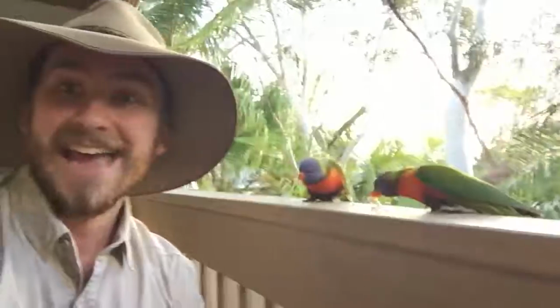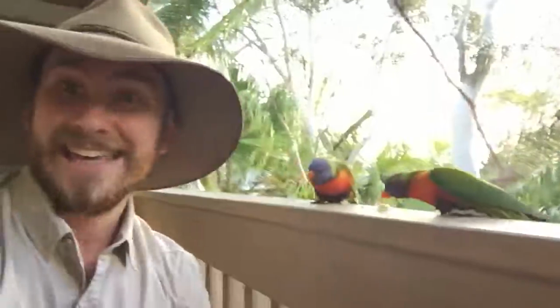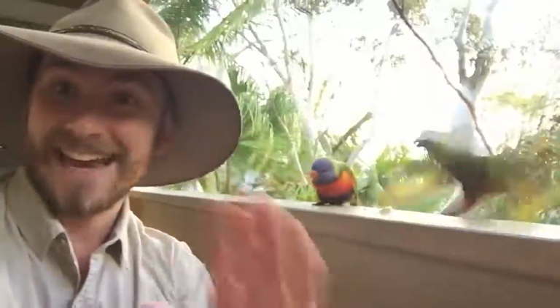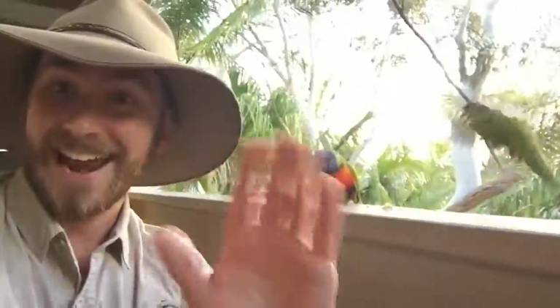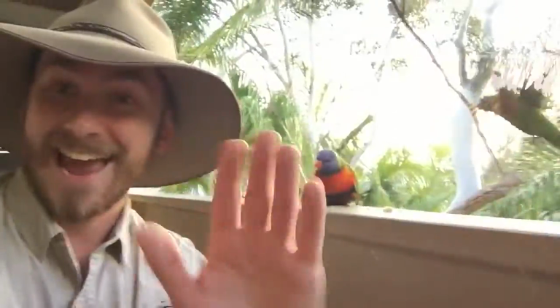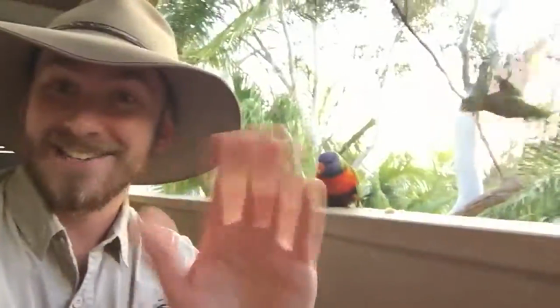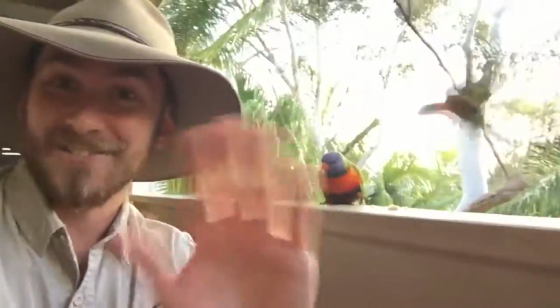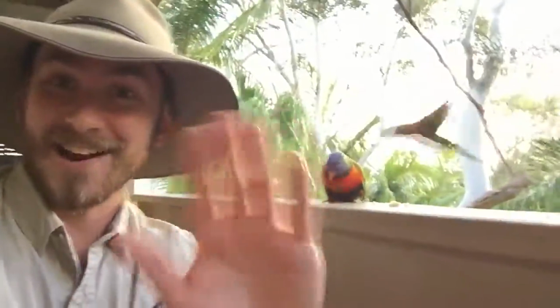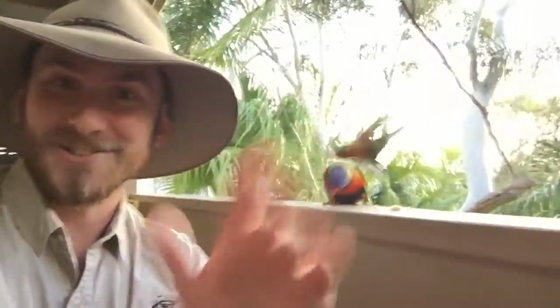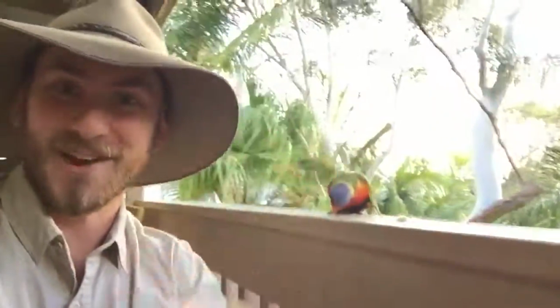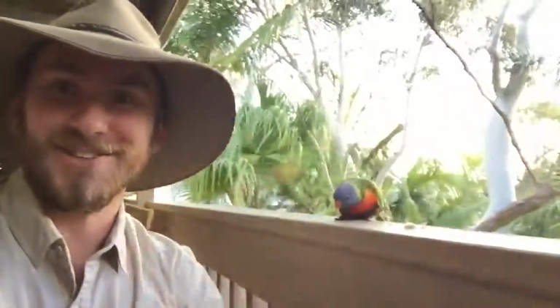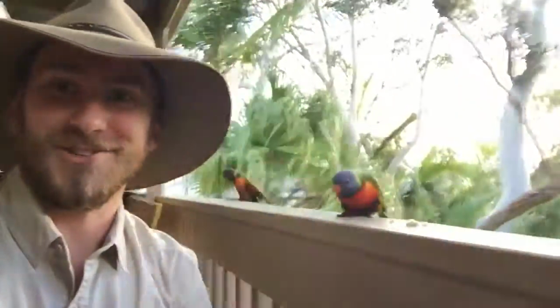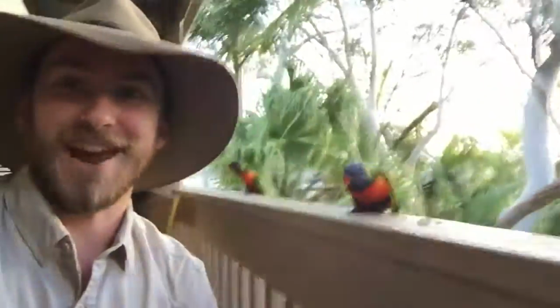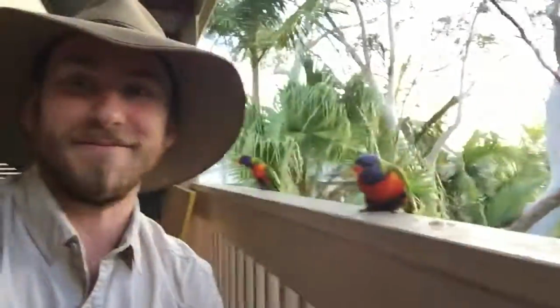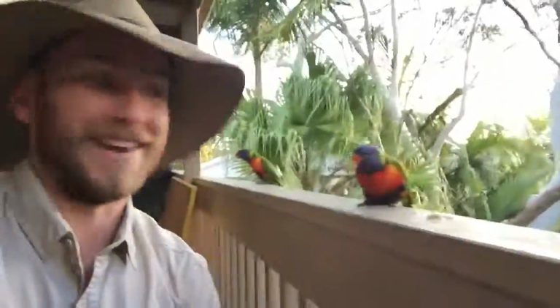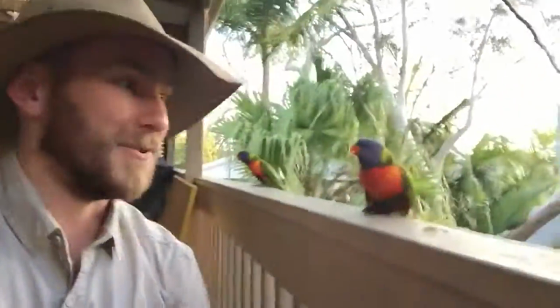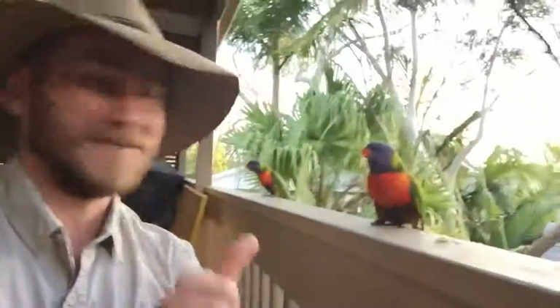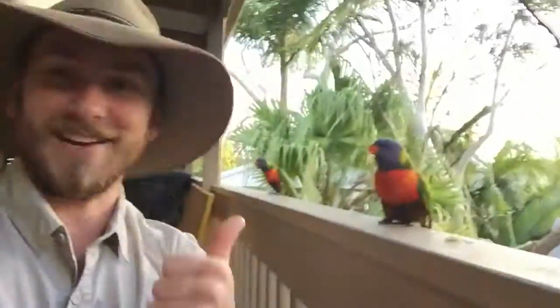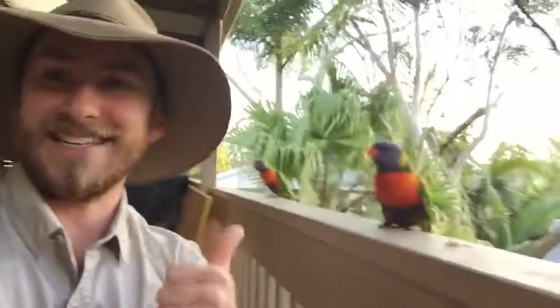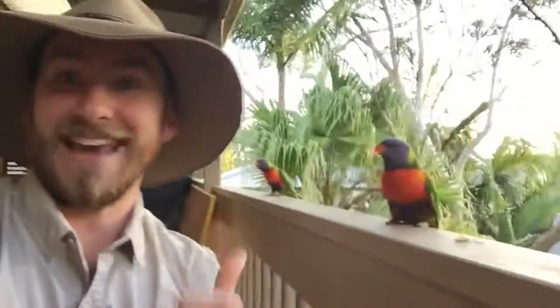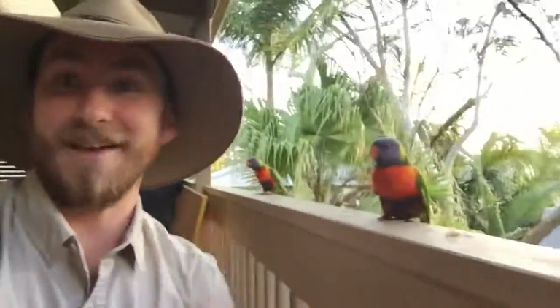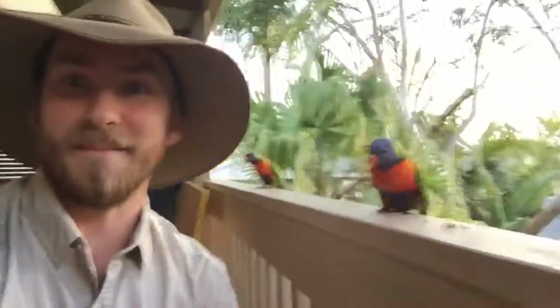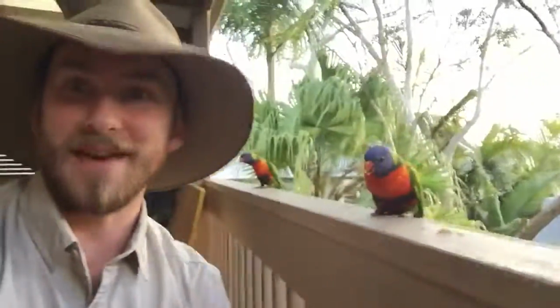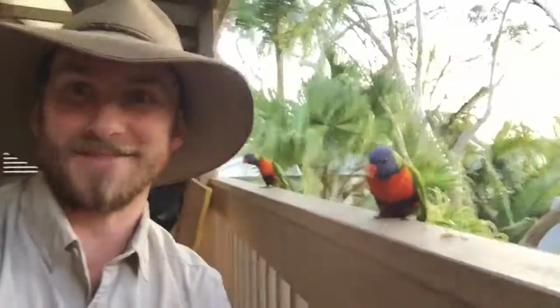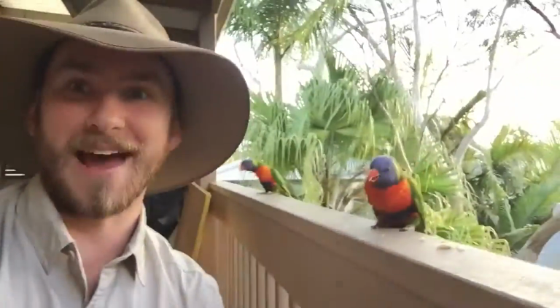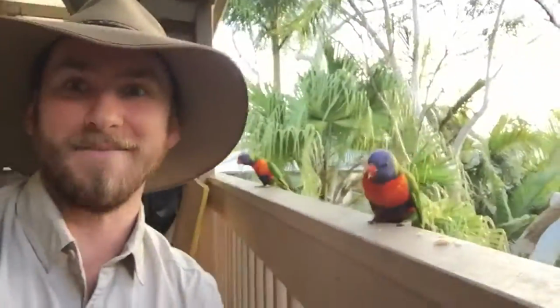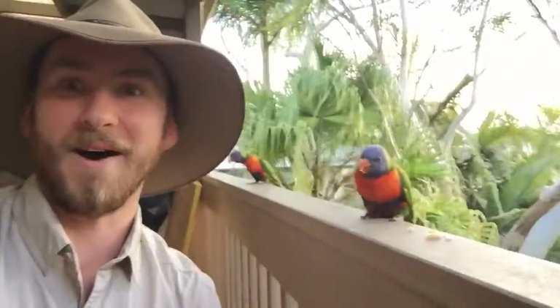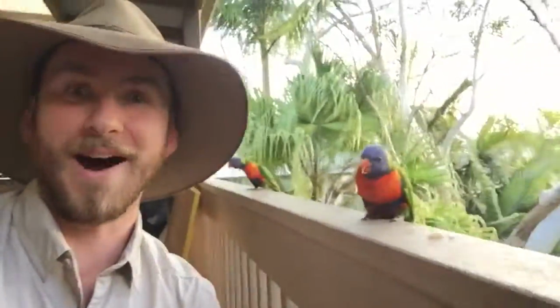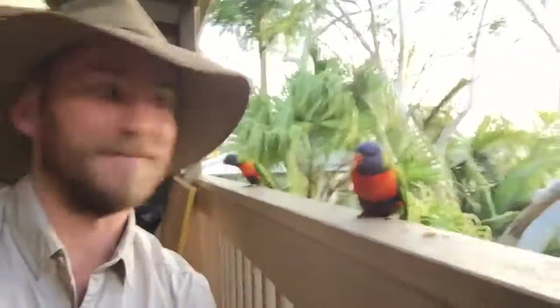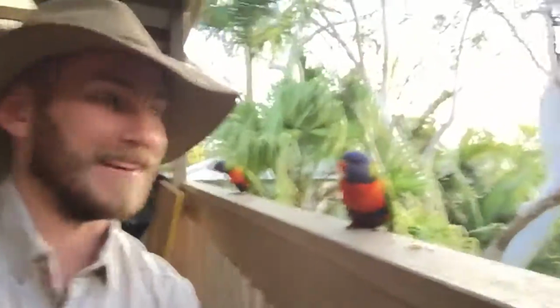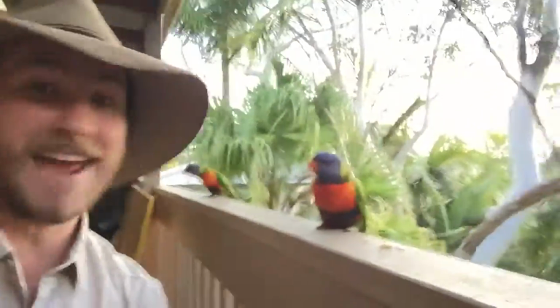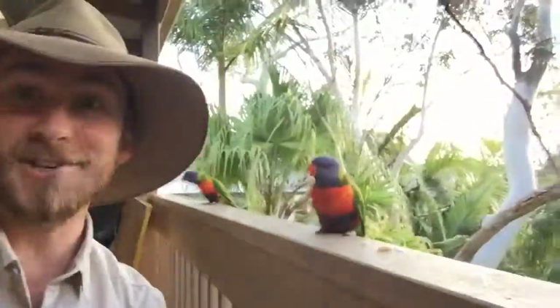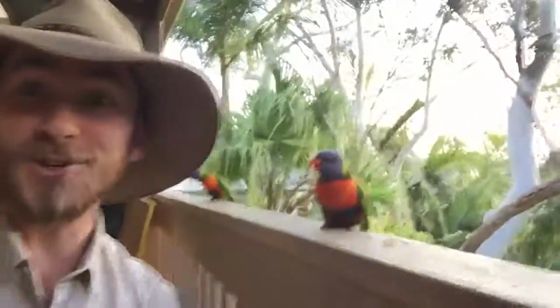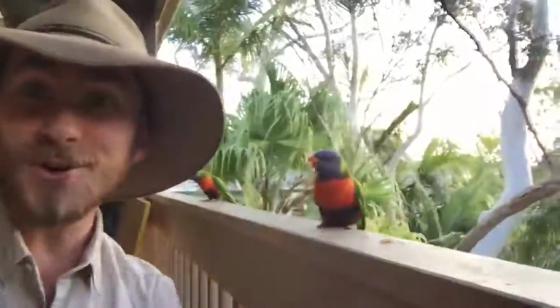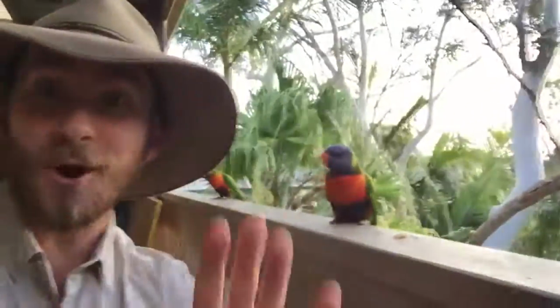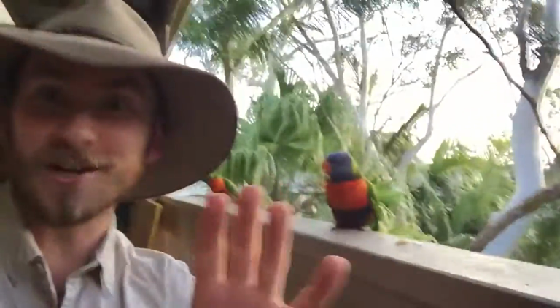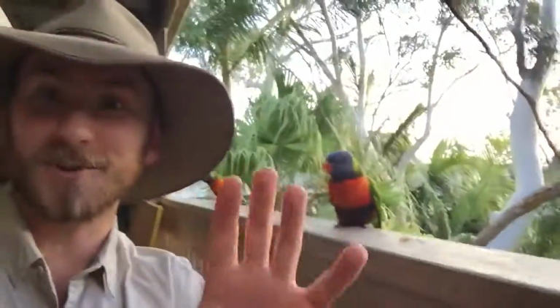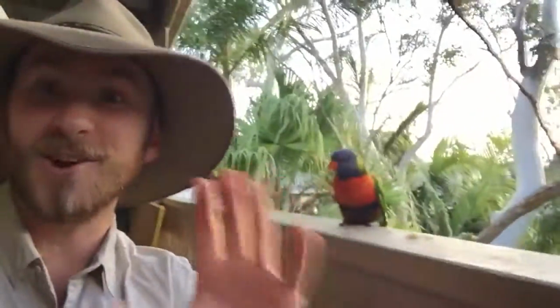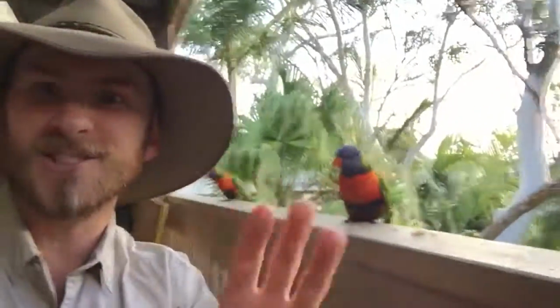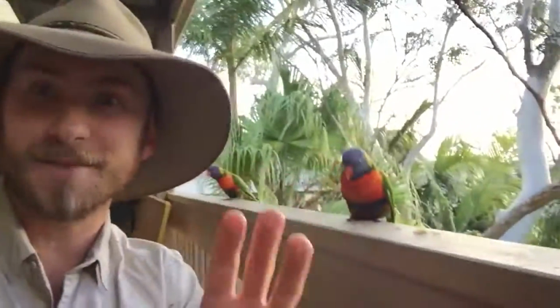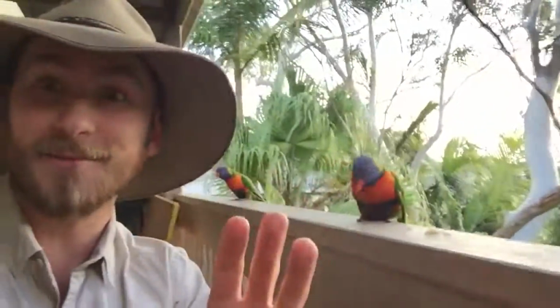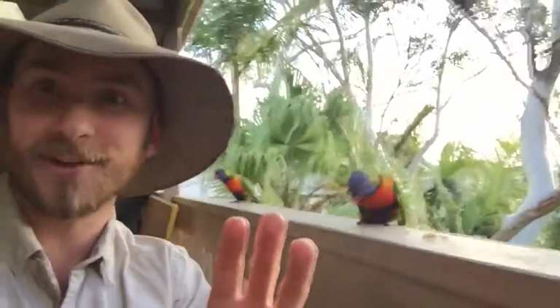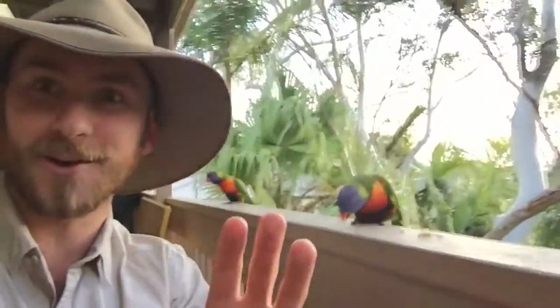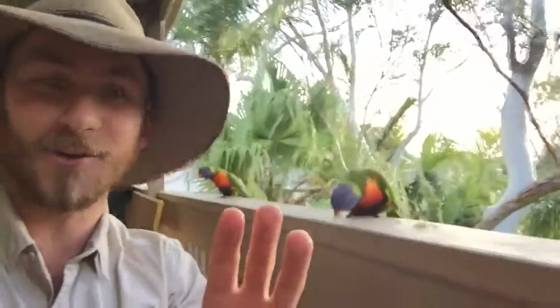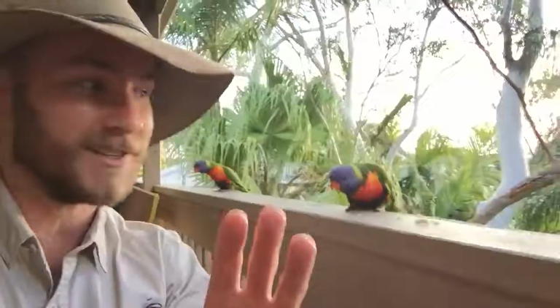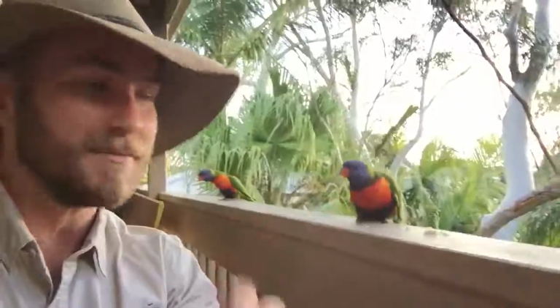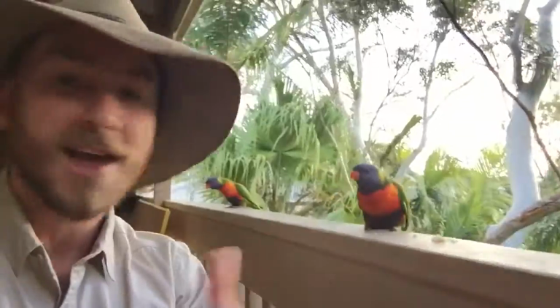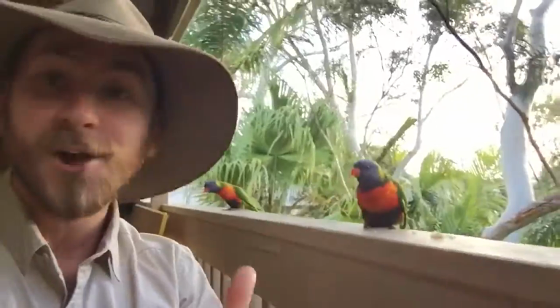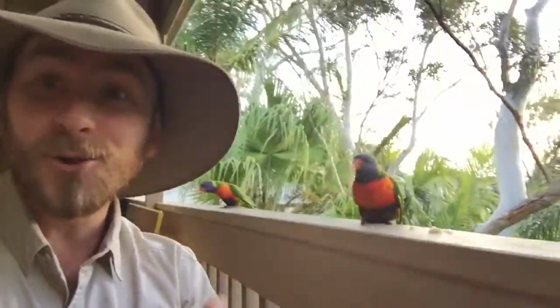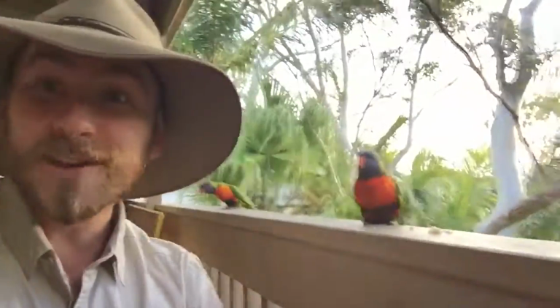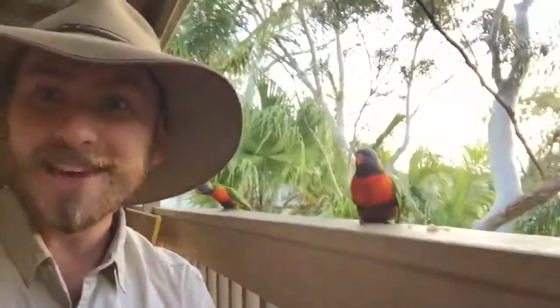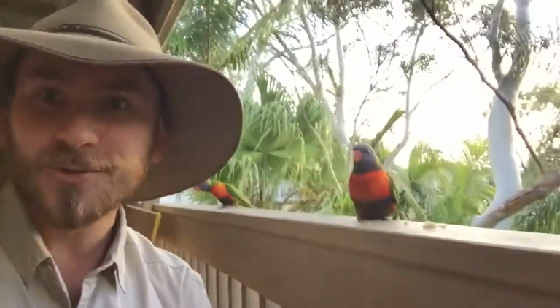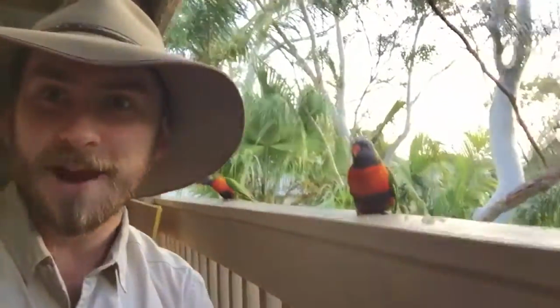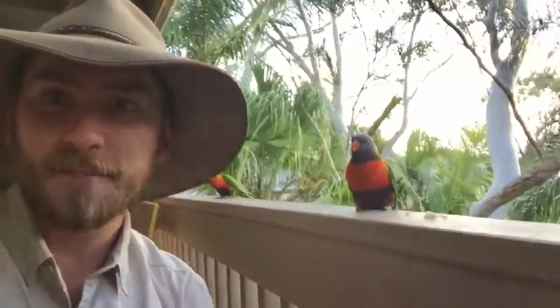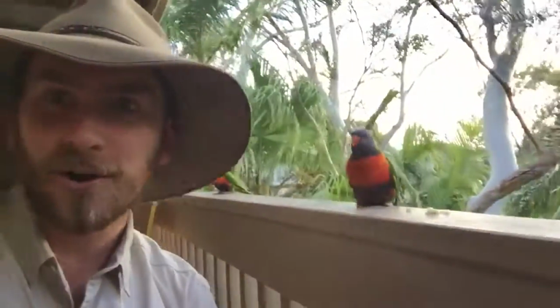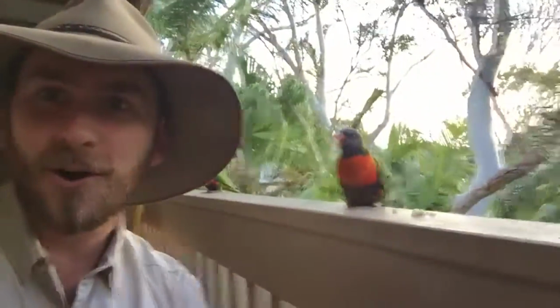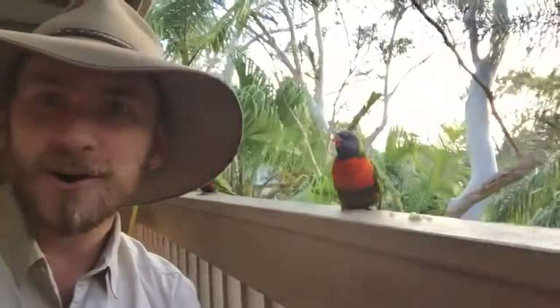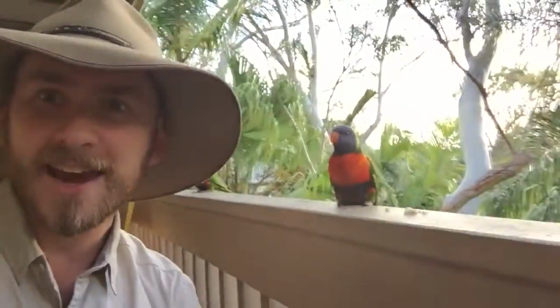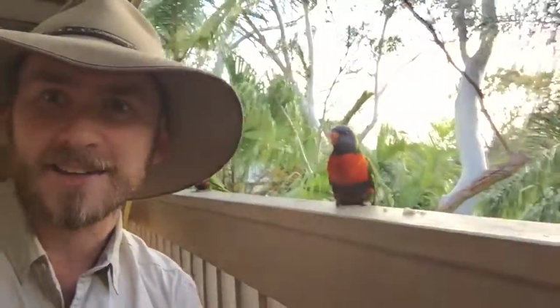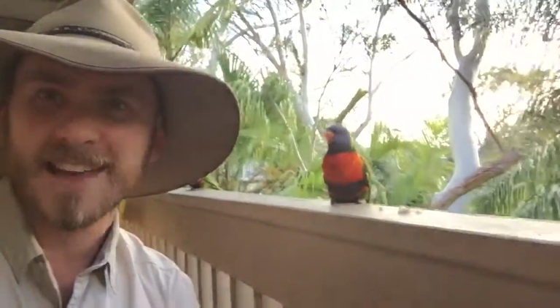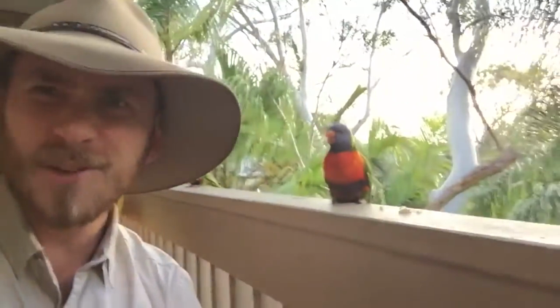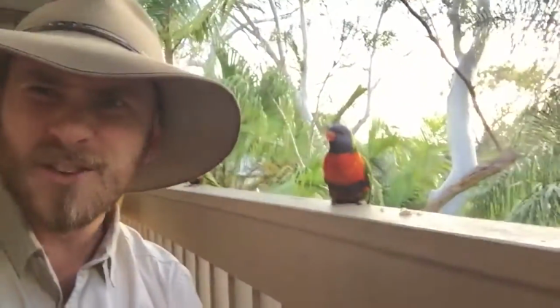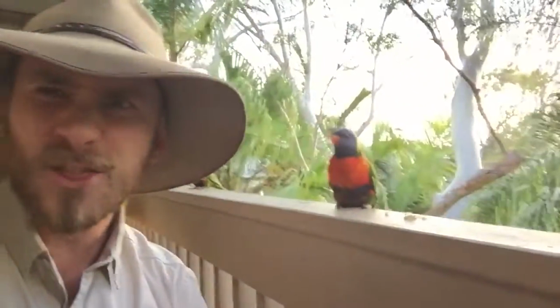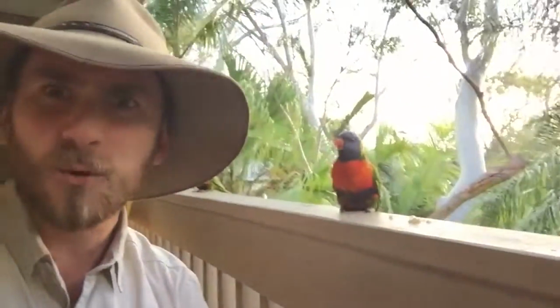G'day nature friends, Ranger Jamie here. Oops, I just scared my best mate behind me. Now, do you guys want to know something really awesome? Look at these rainbow lorikeets. Have you ever thought,